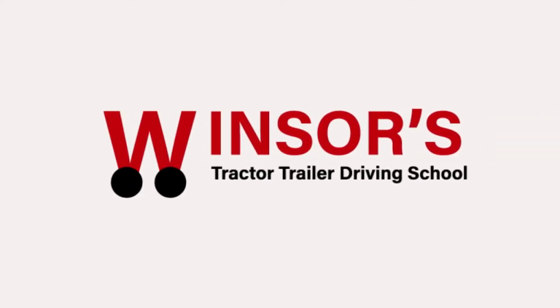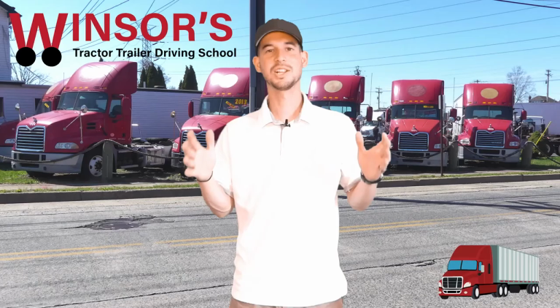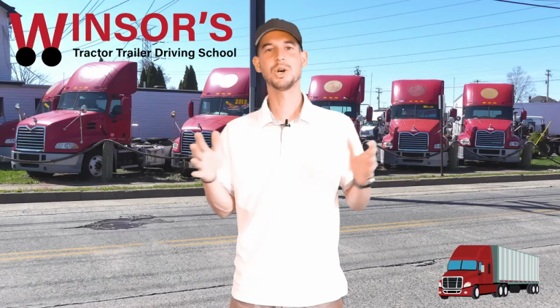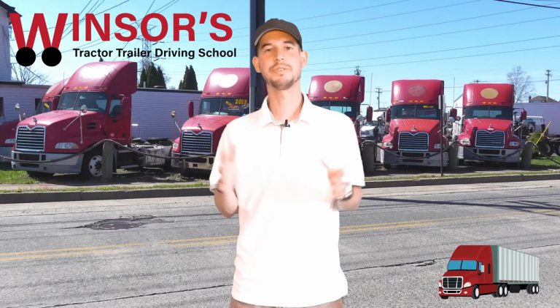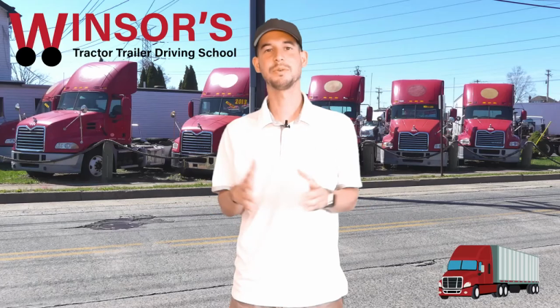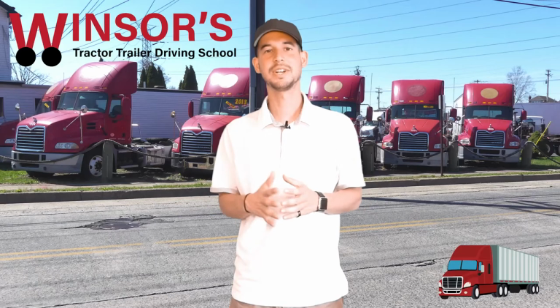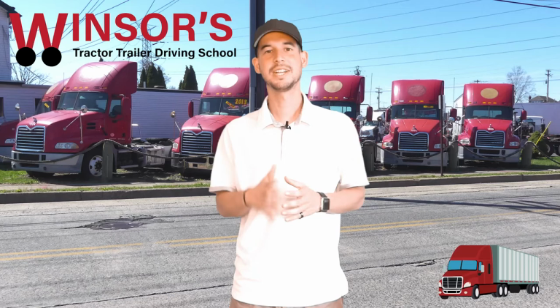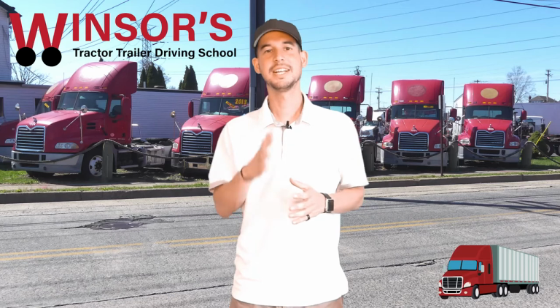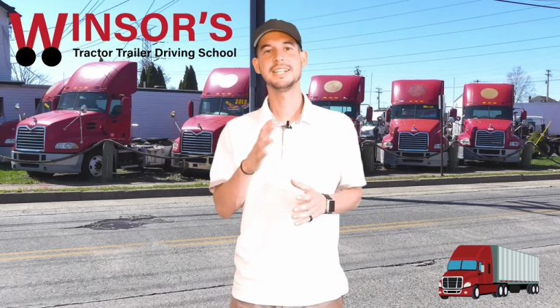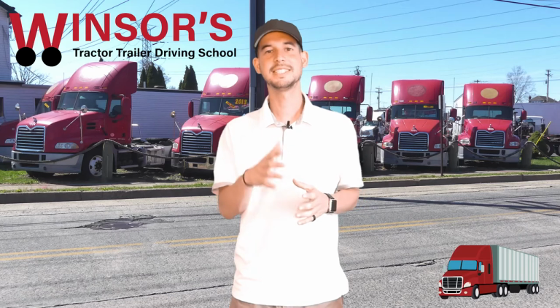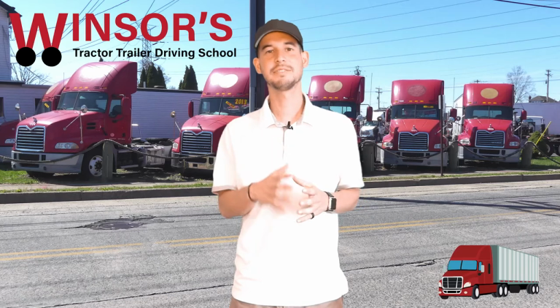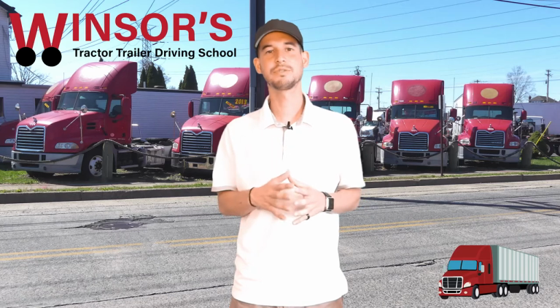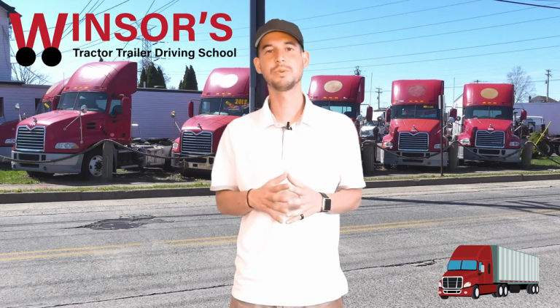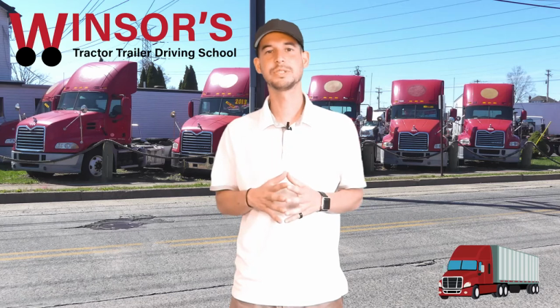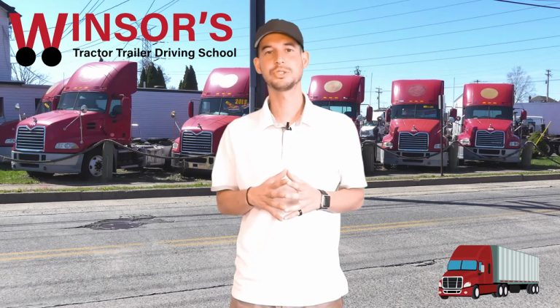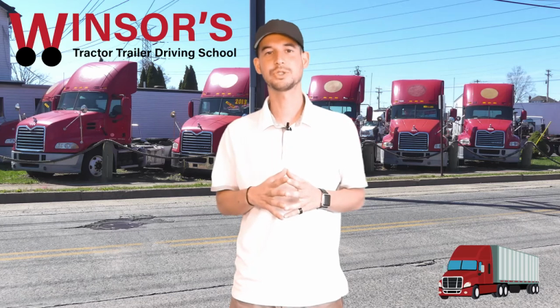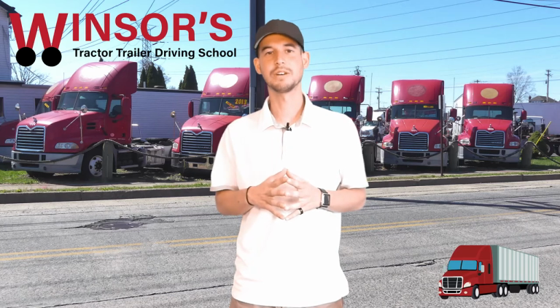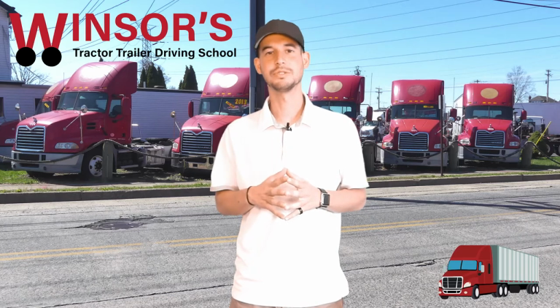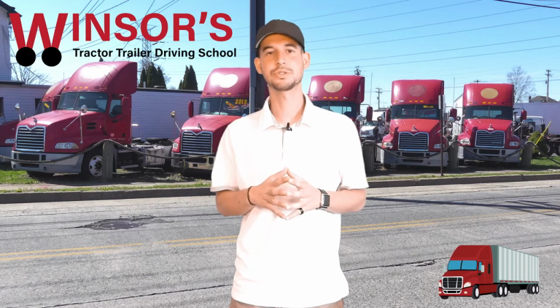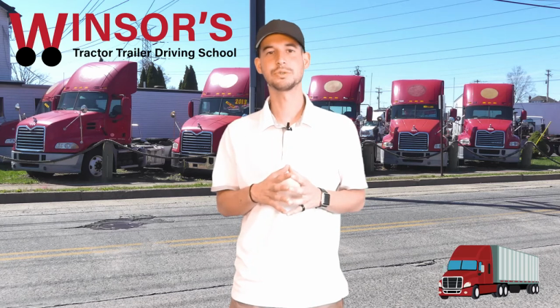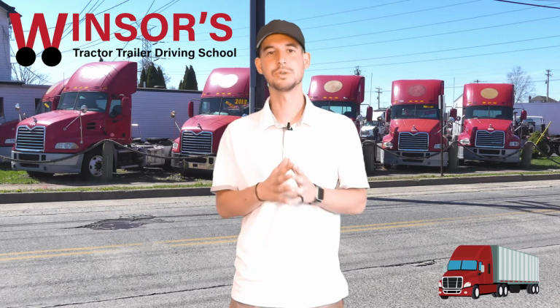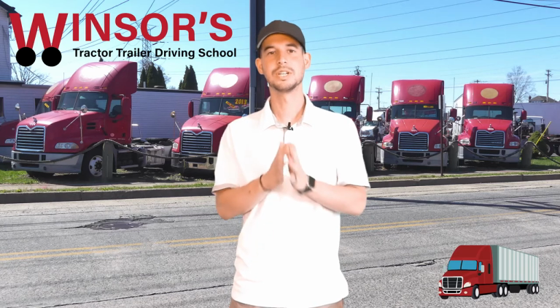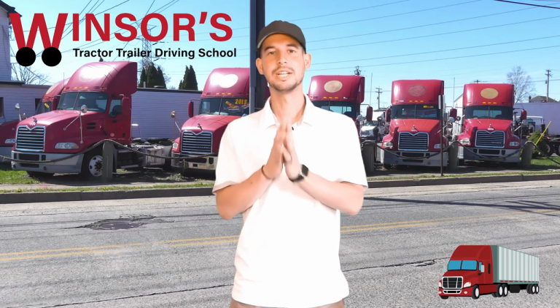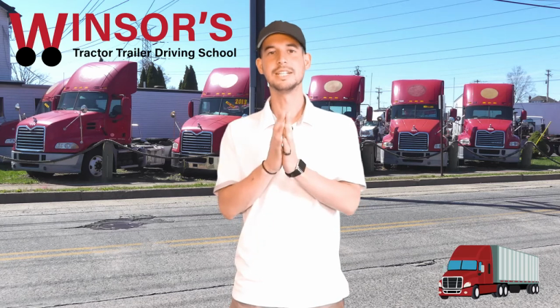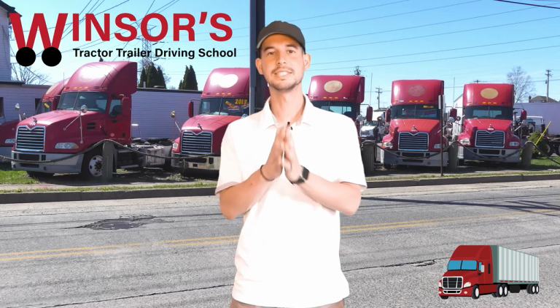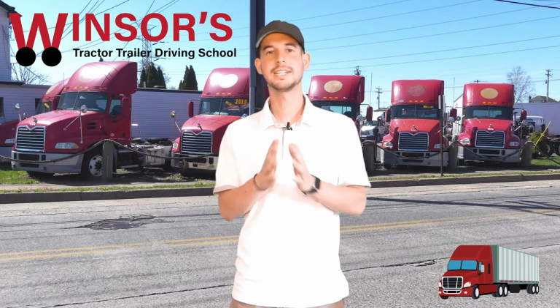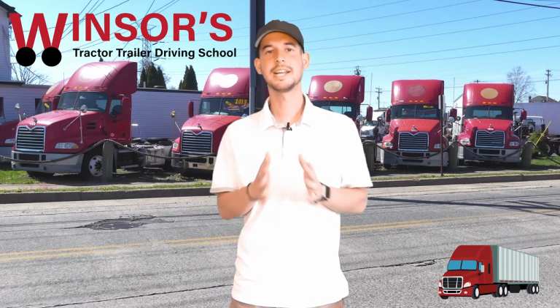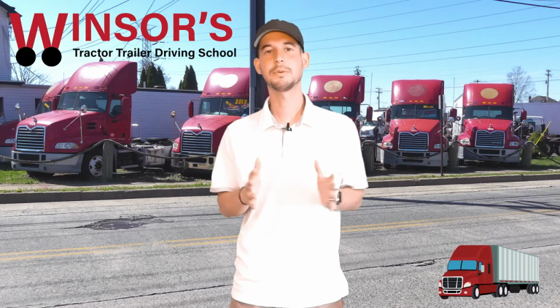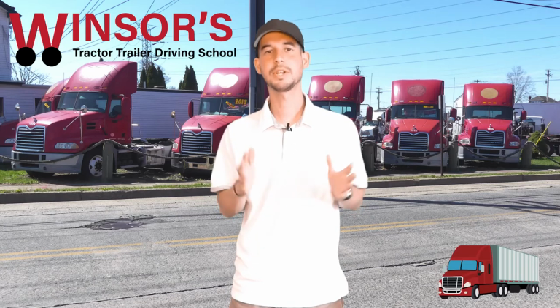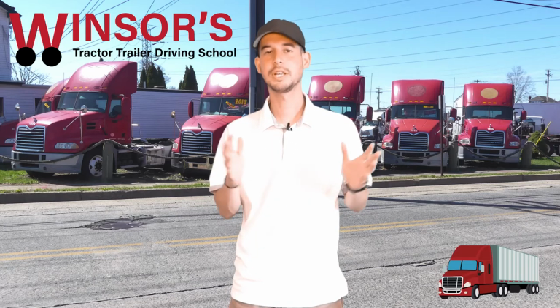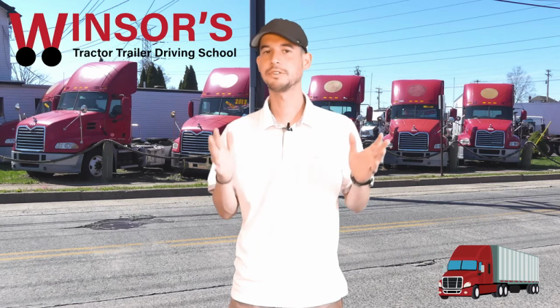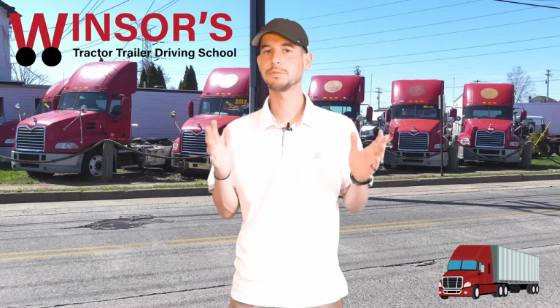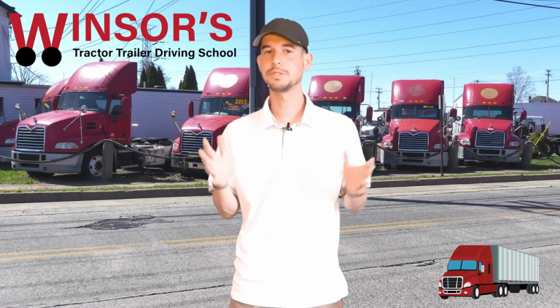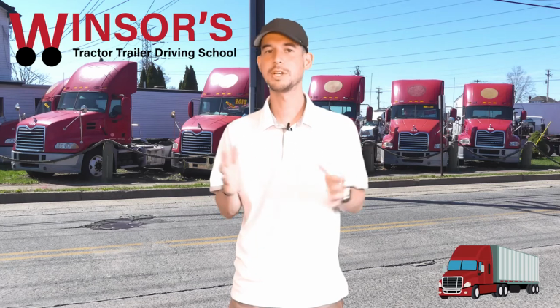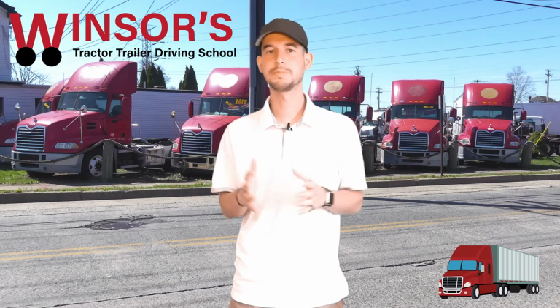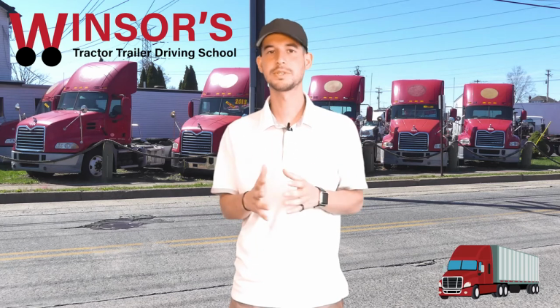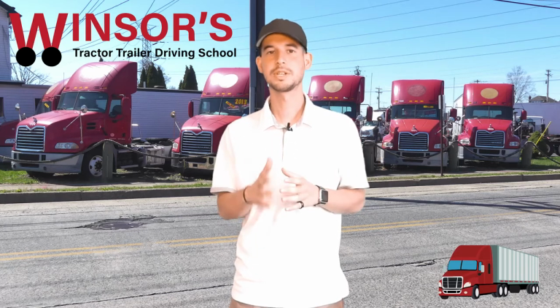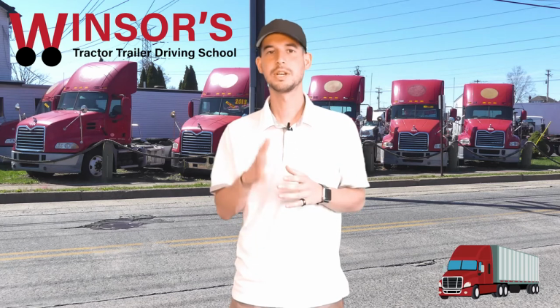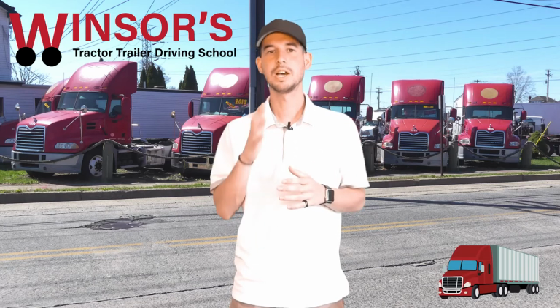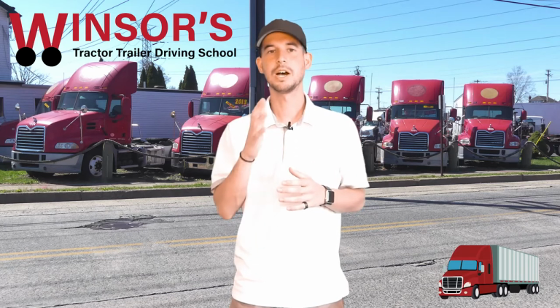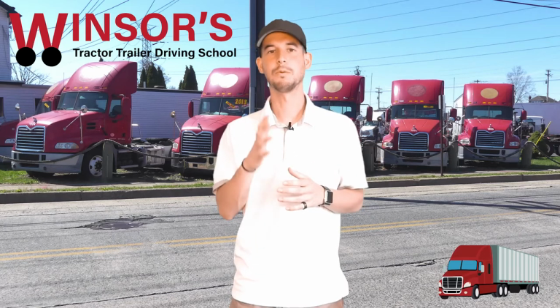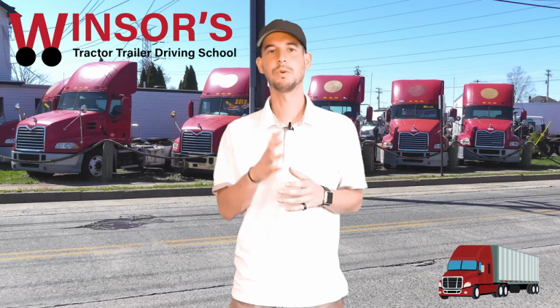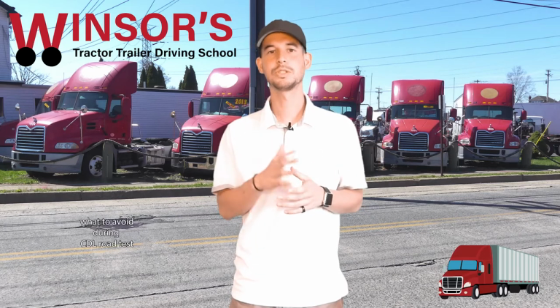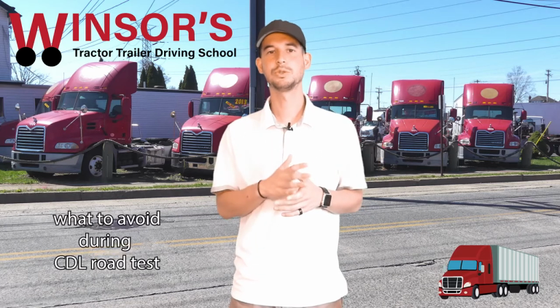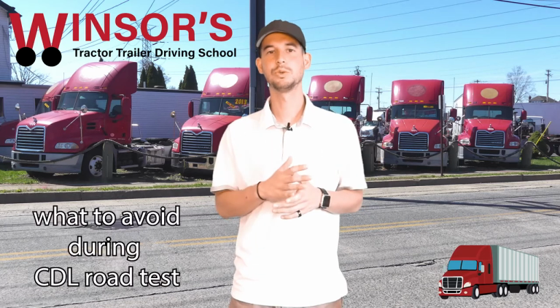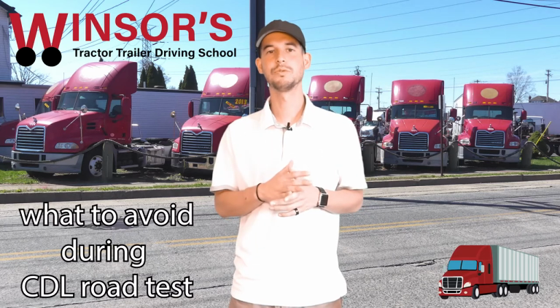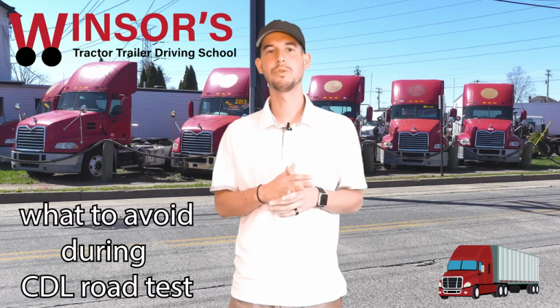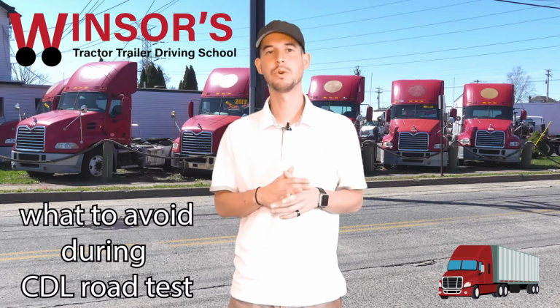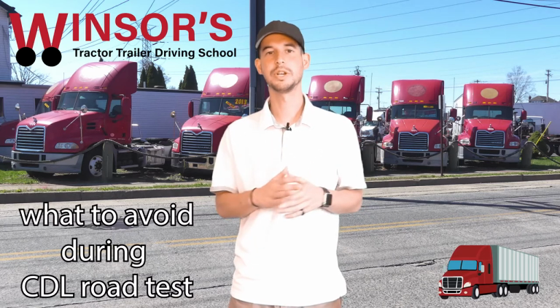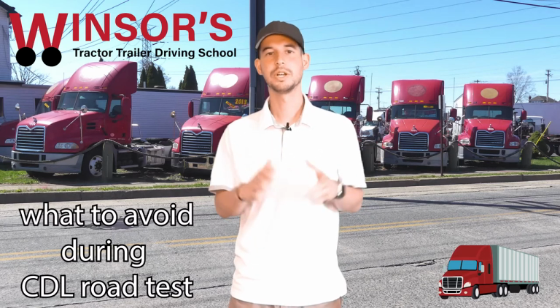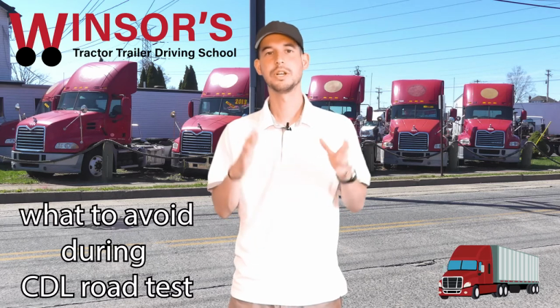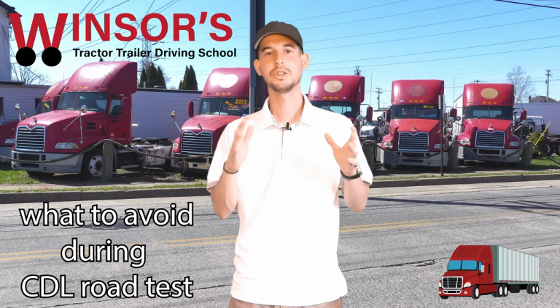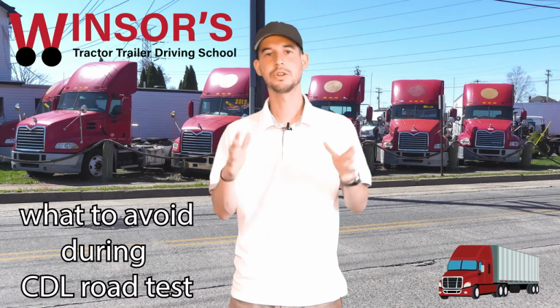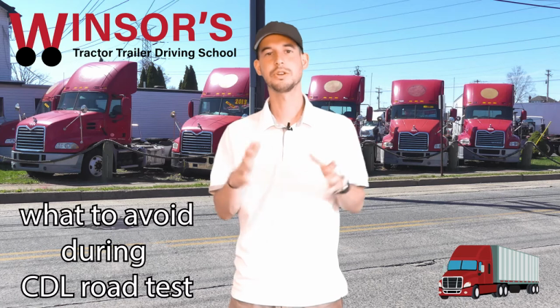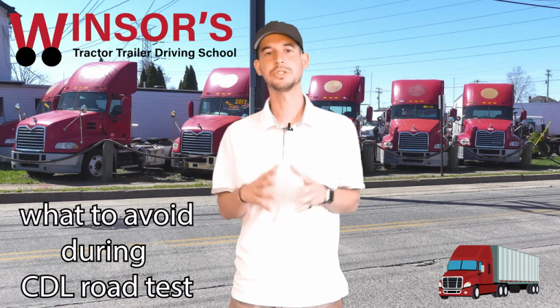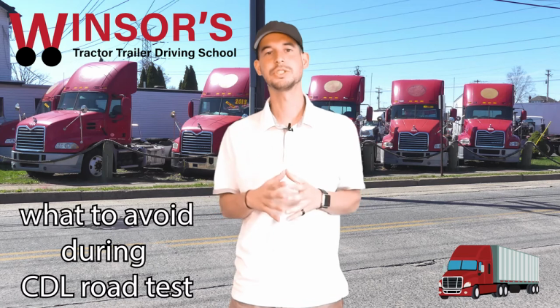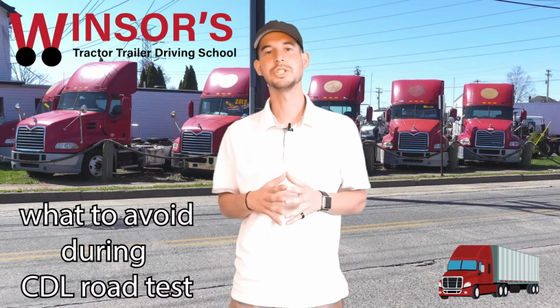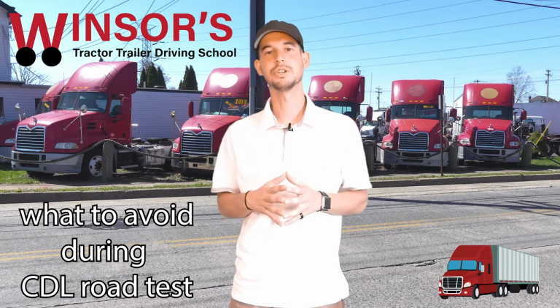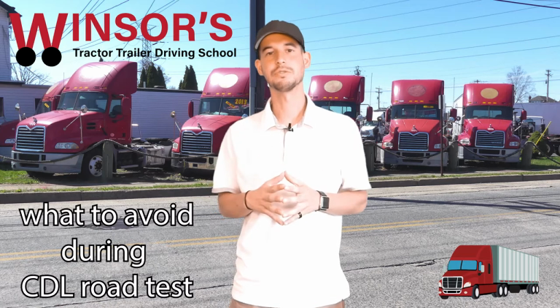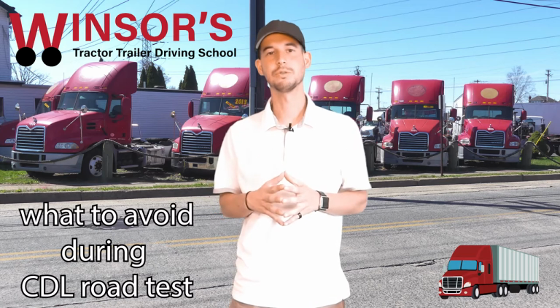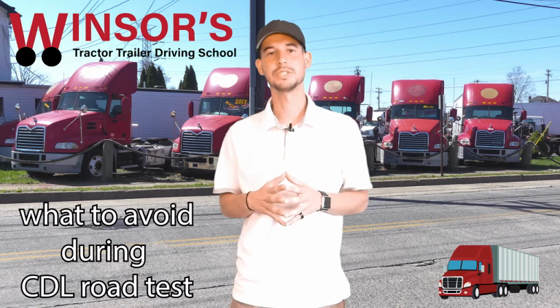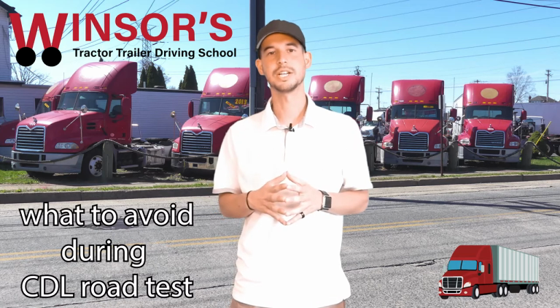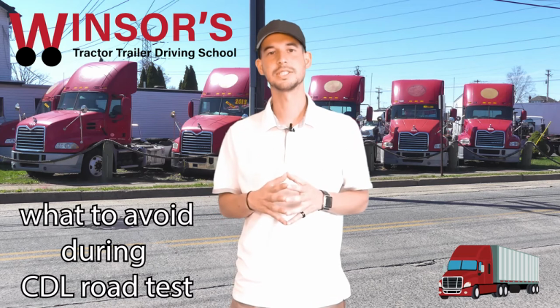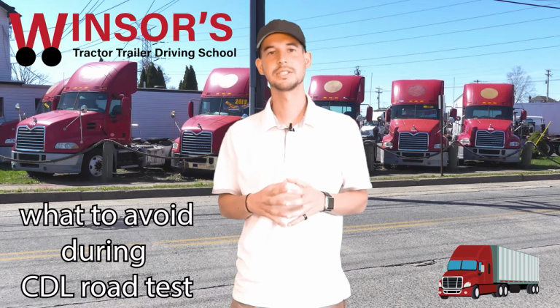Hello everyone, it's Em from Windsor's Driving School, and today I want to give you some tips on what to avoid during your CDL road test.